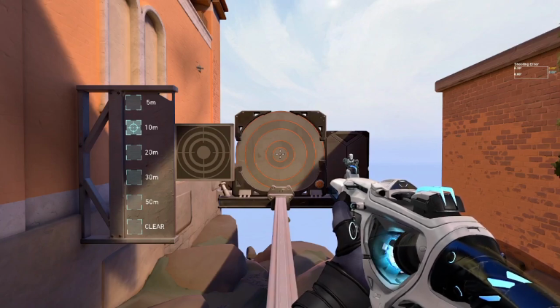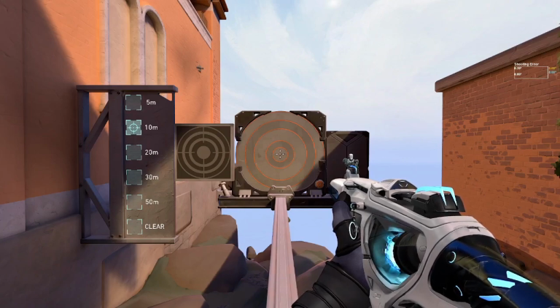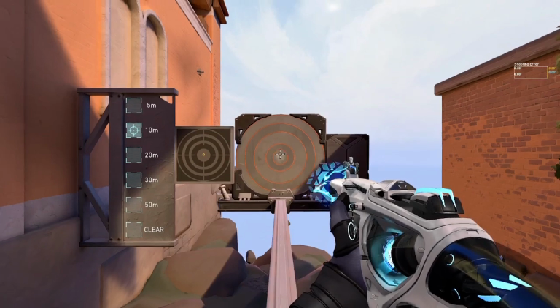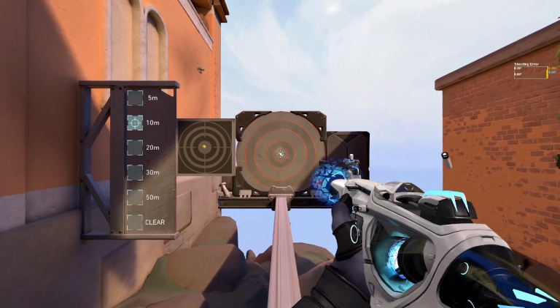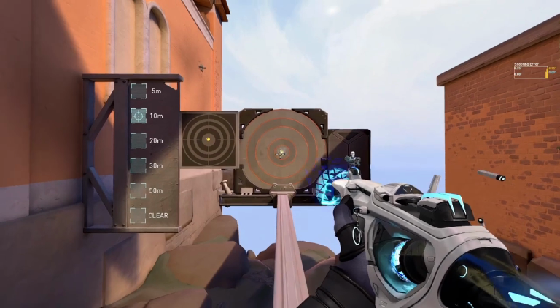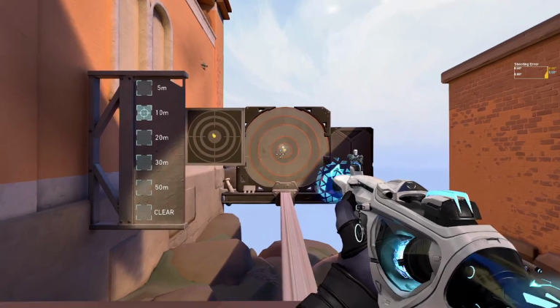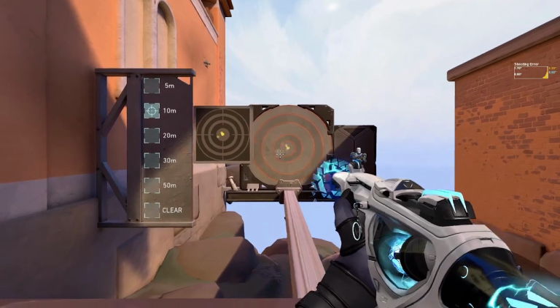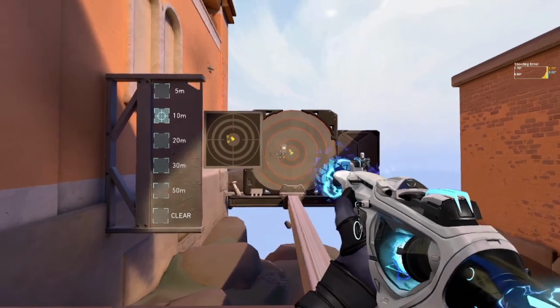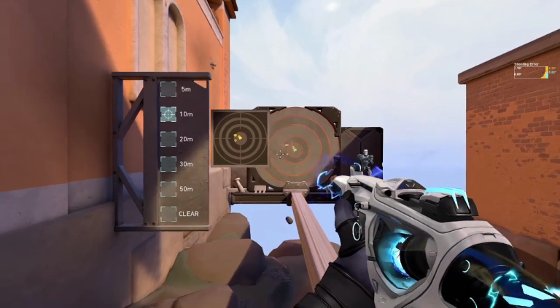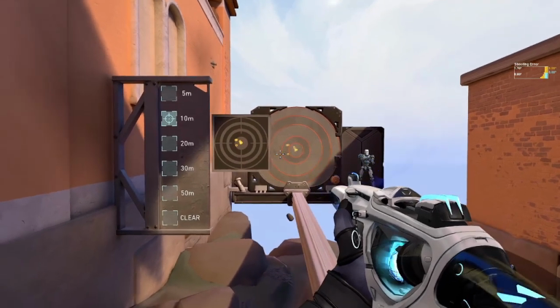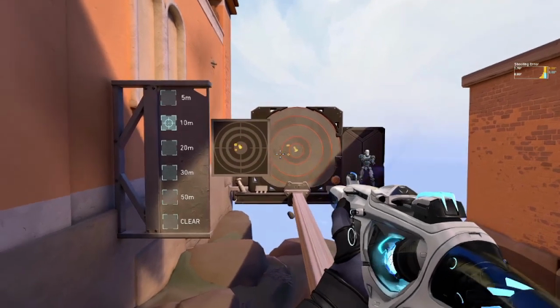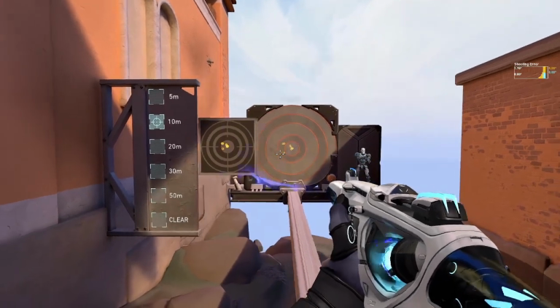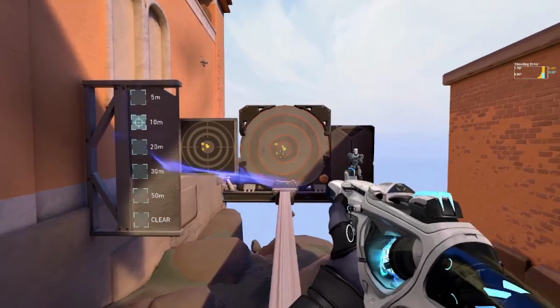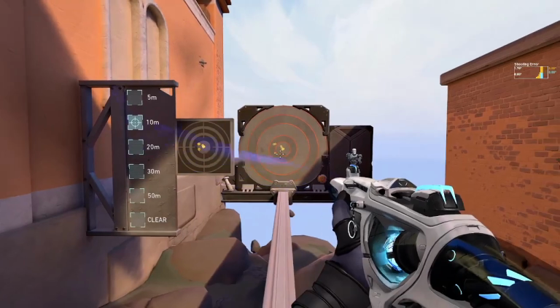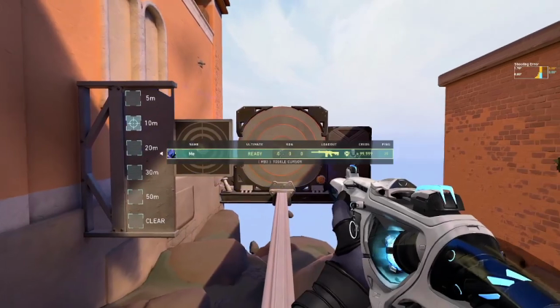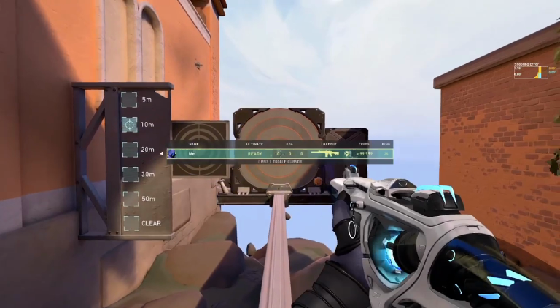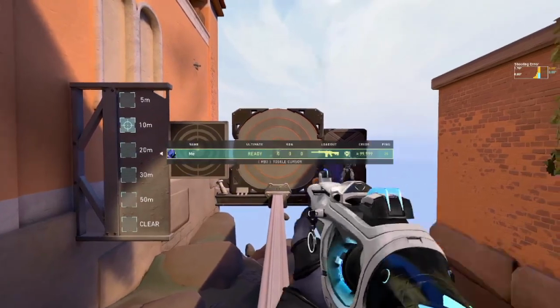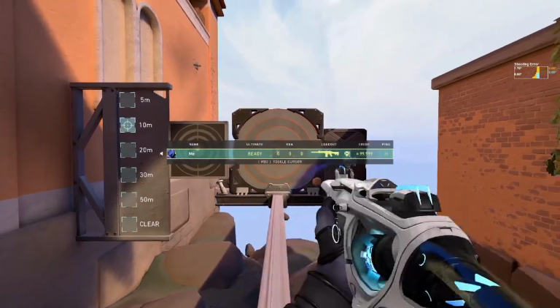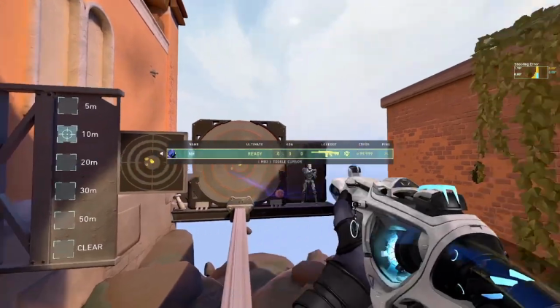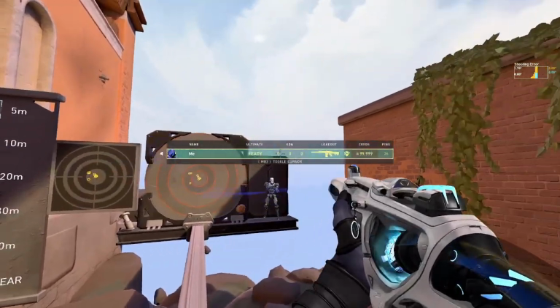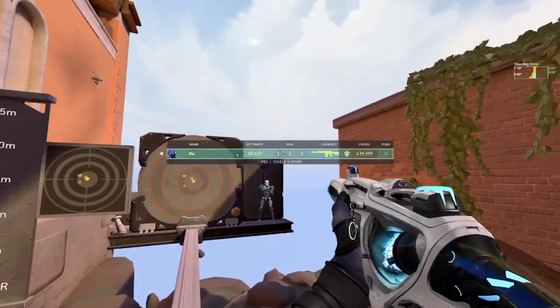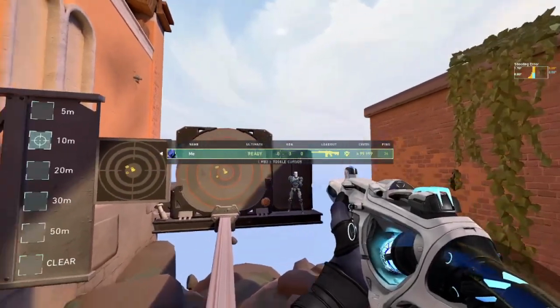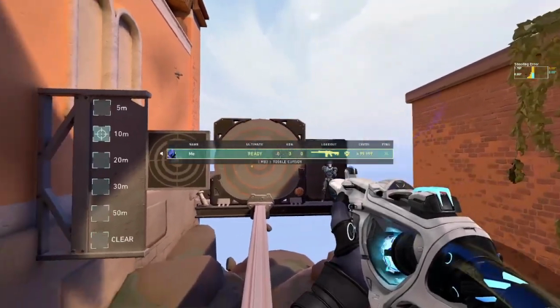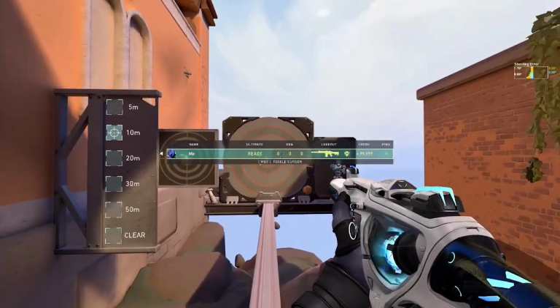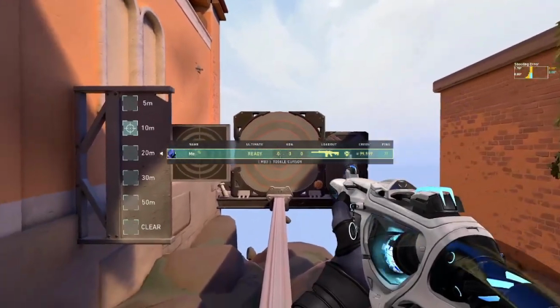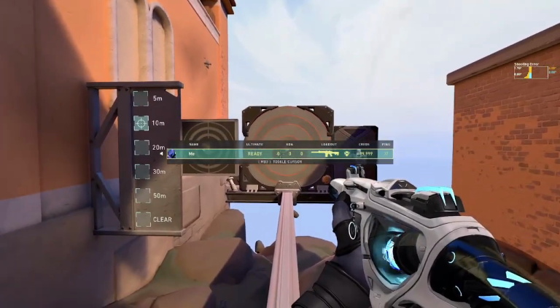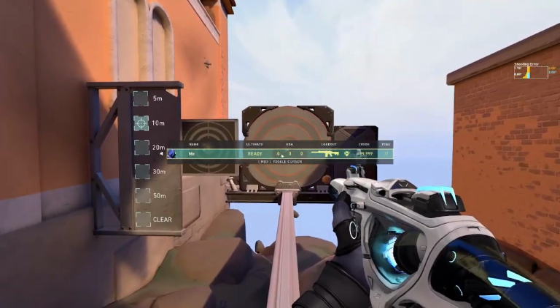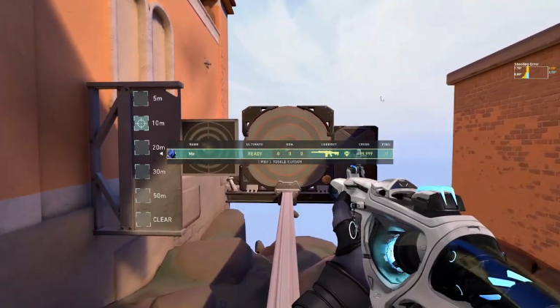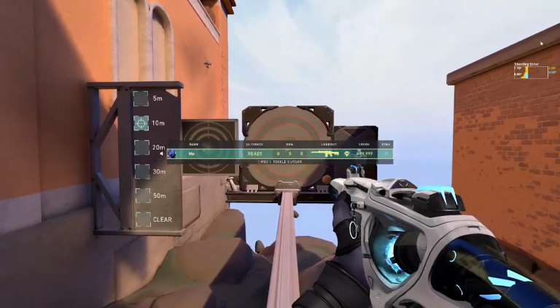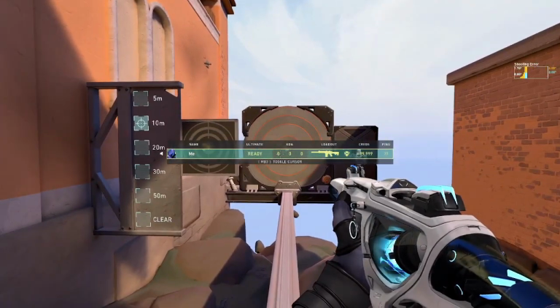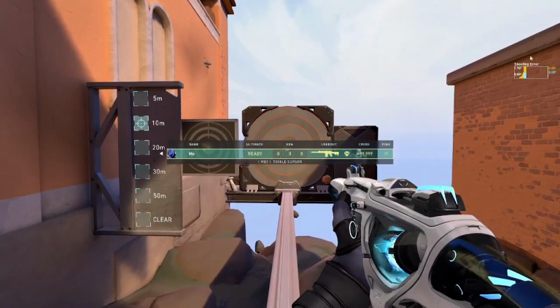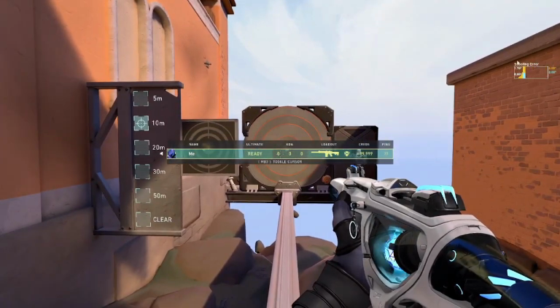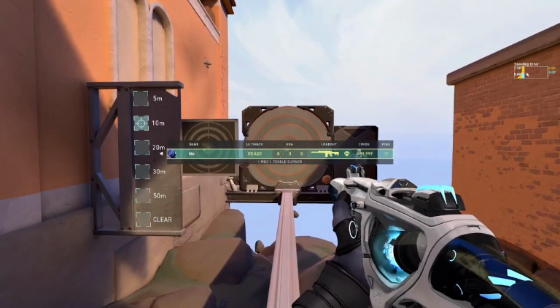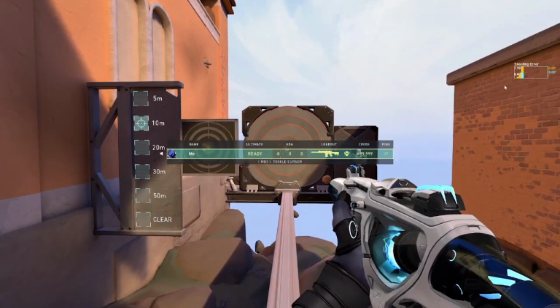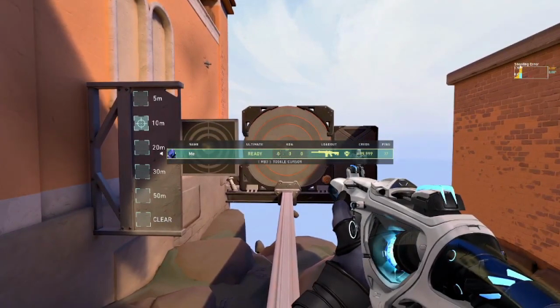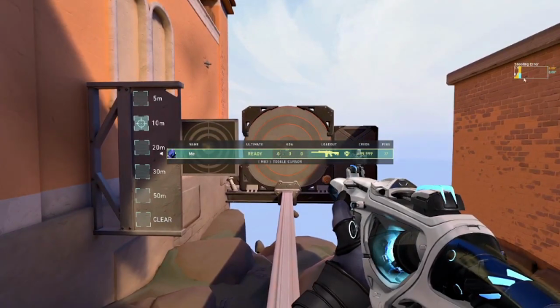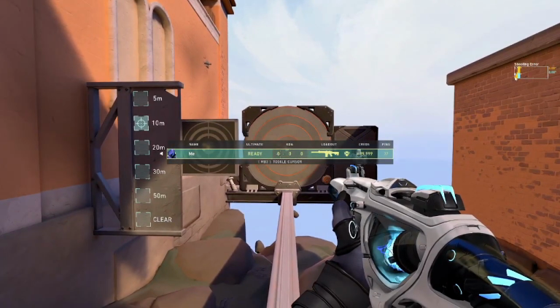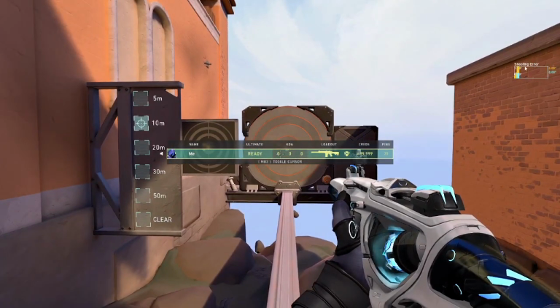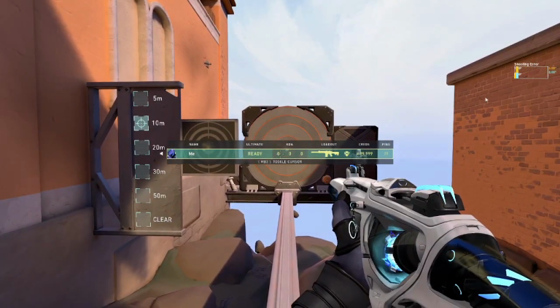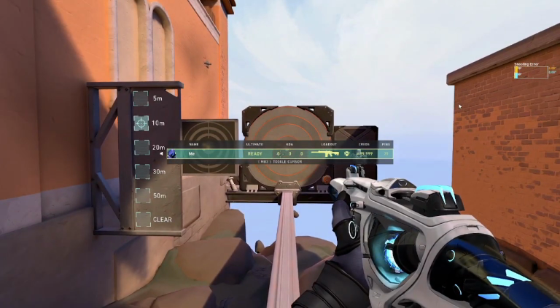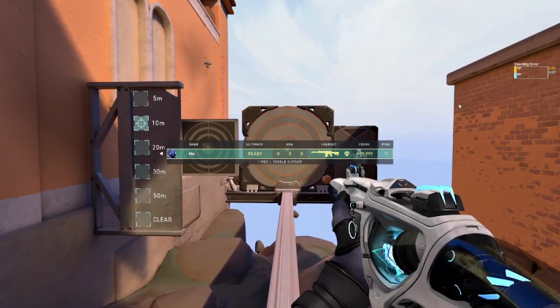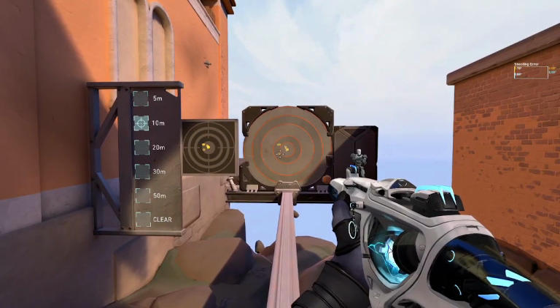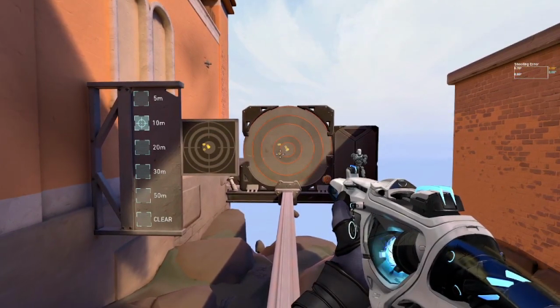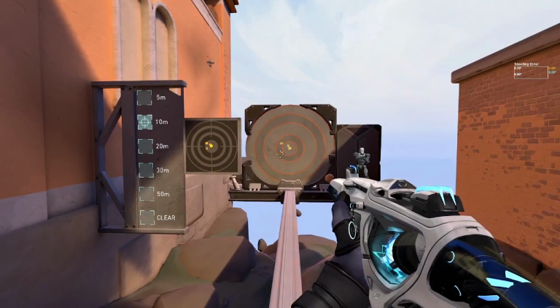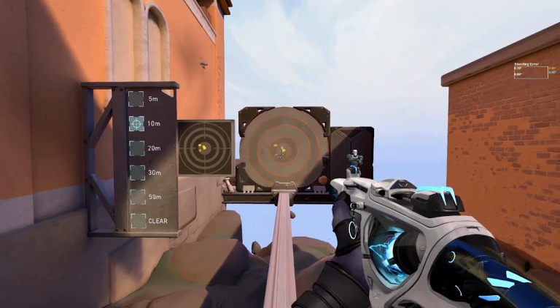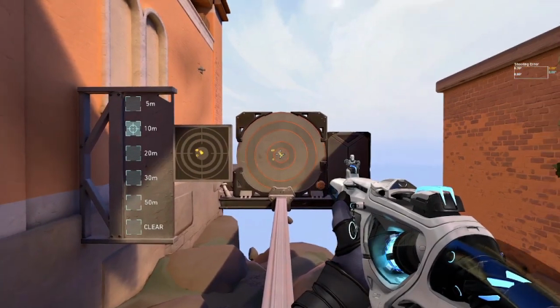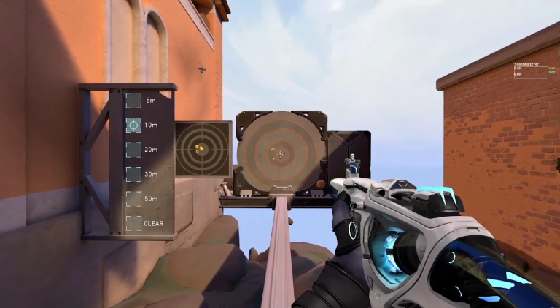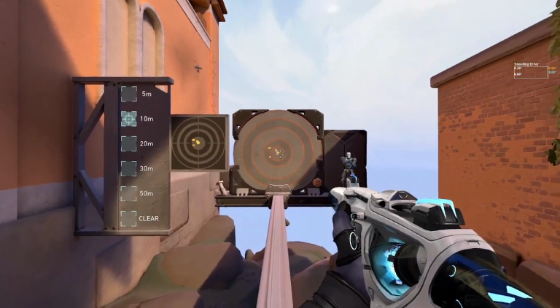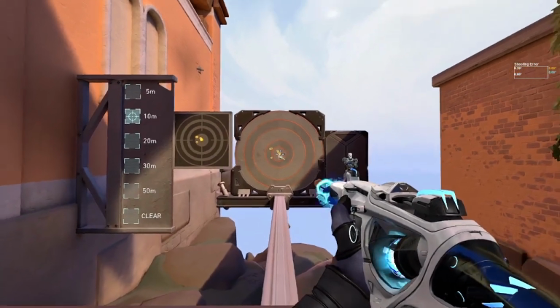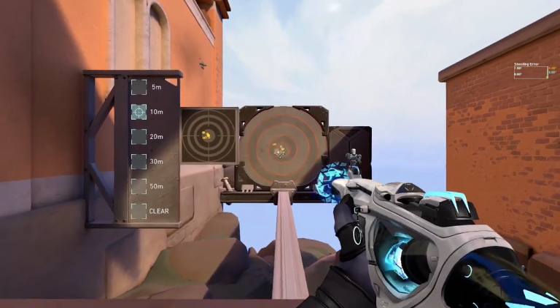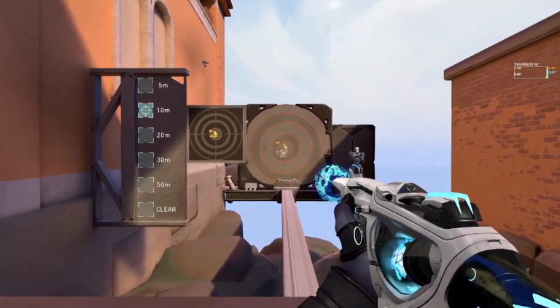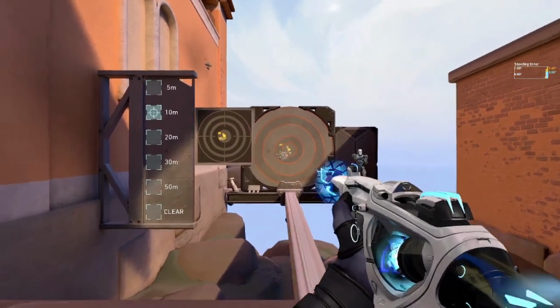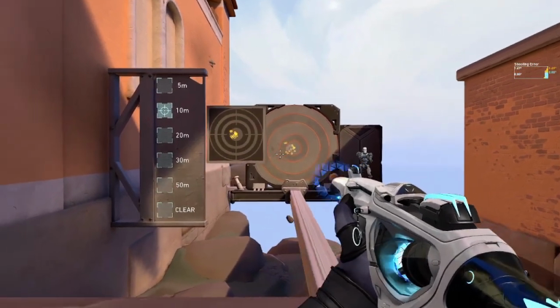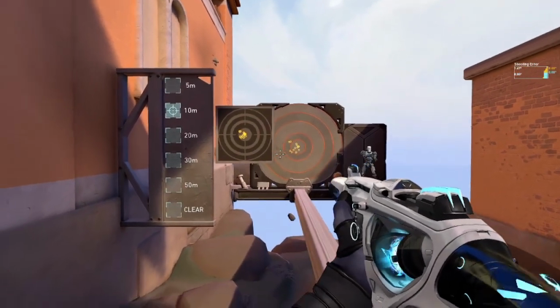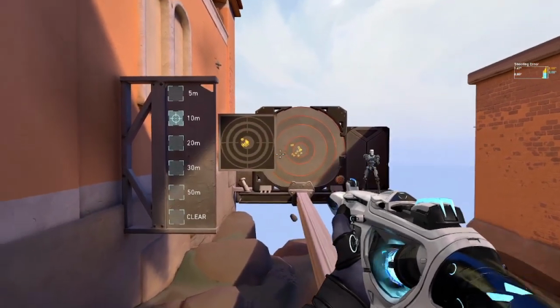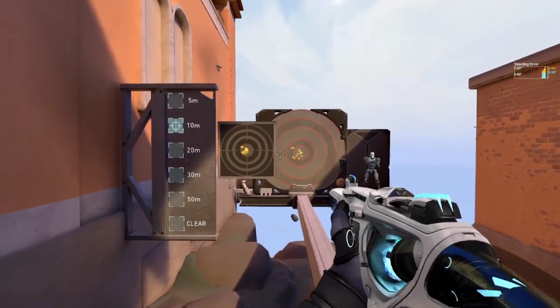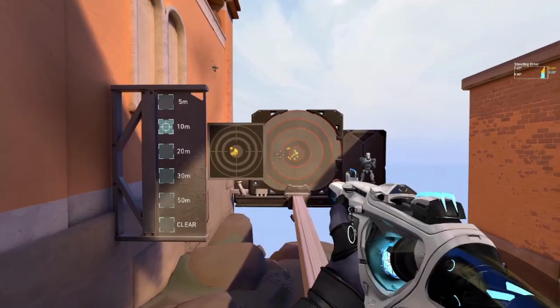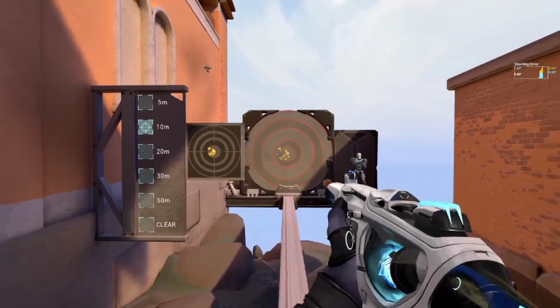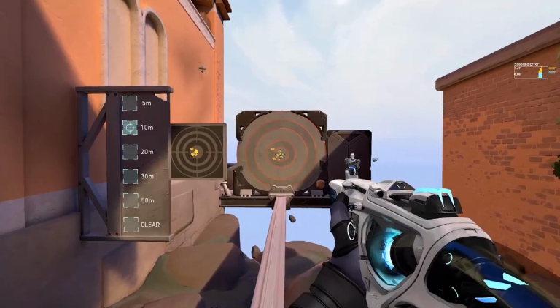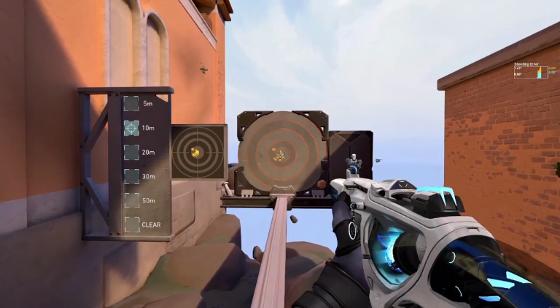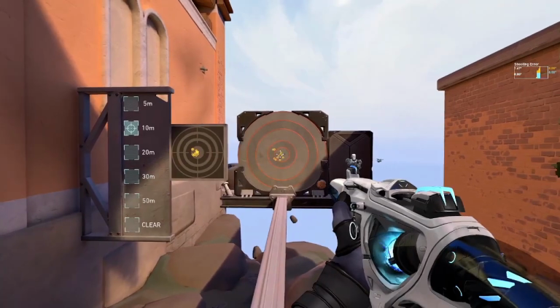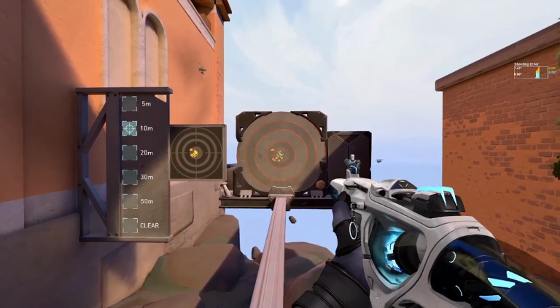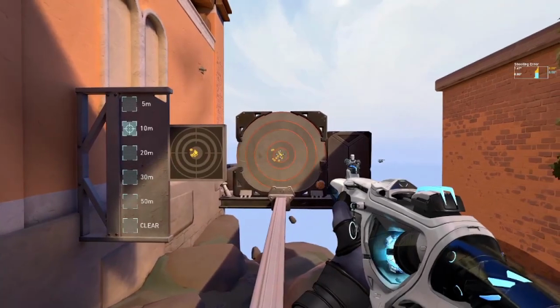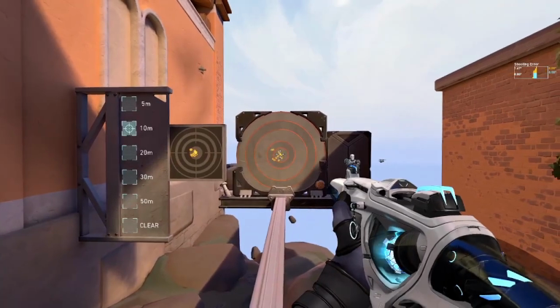Looking at our weapon inaccuracy graph, yellow bars represent inaccuracy from firing too quickly, and blue bars represent inaccuracy from movement penalties.